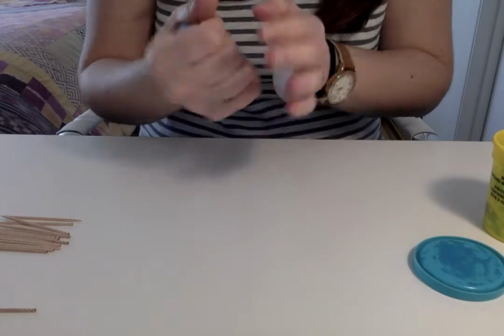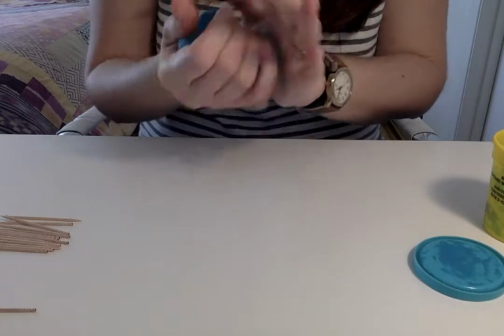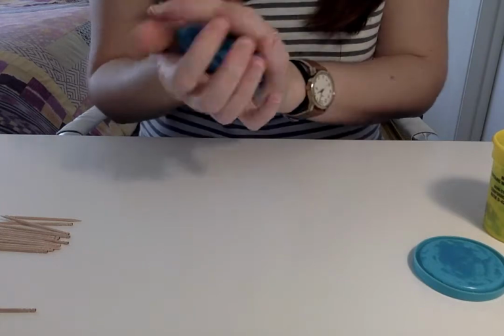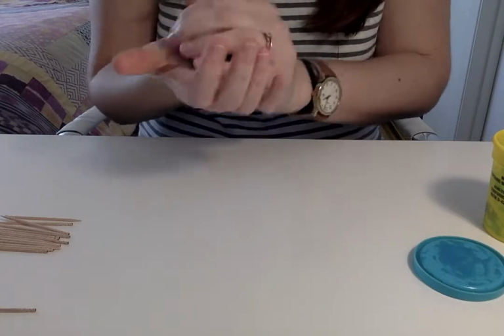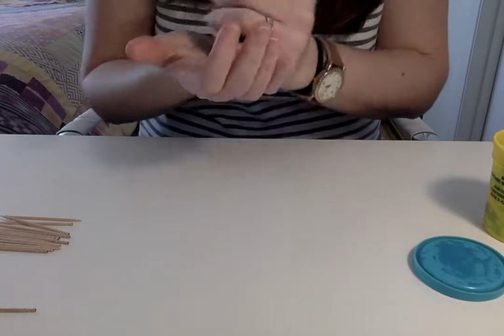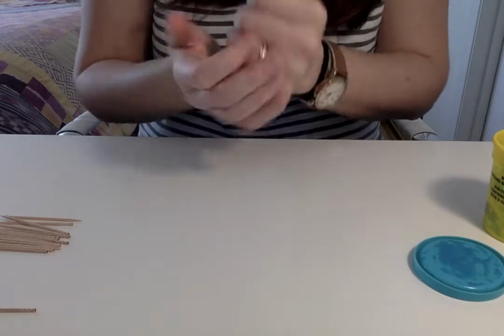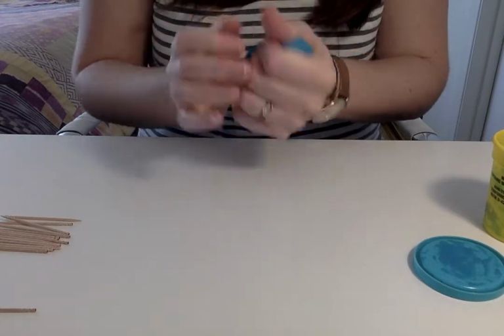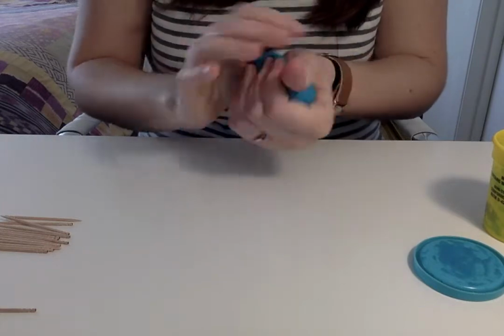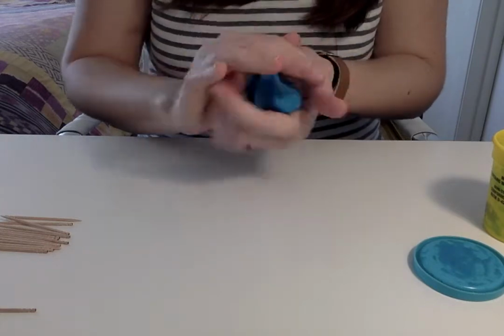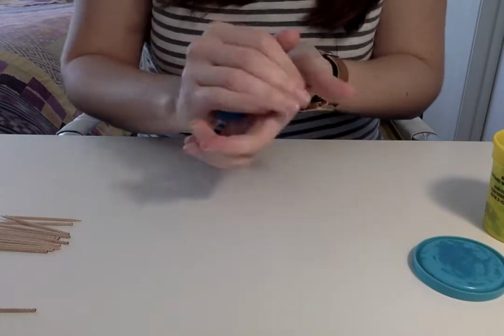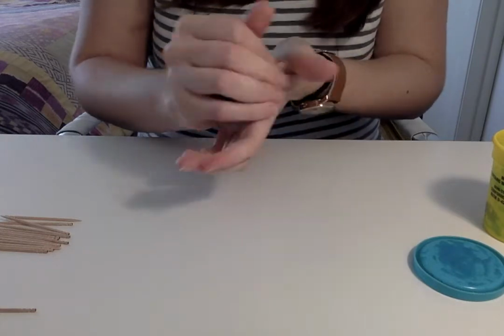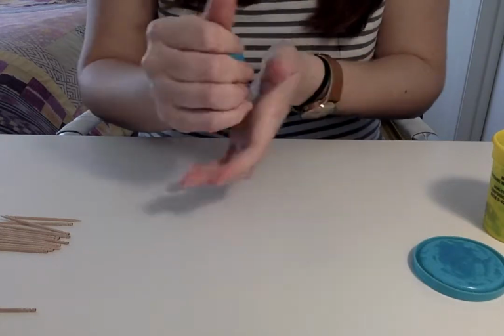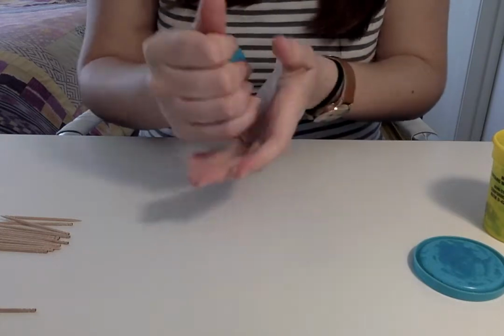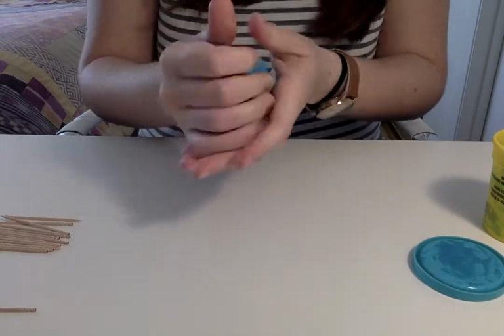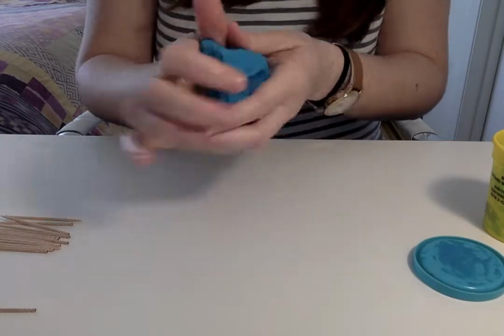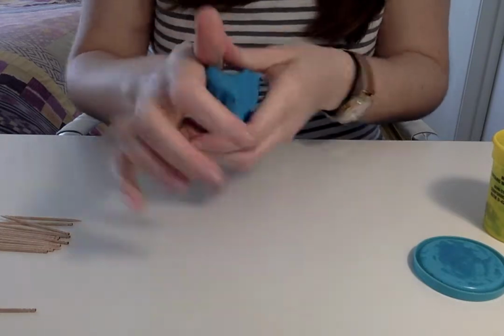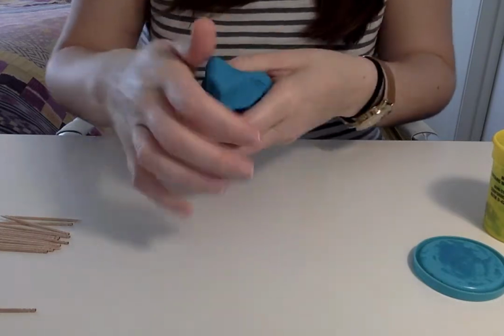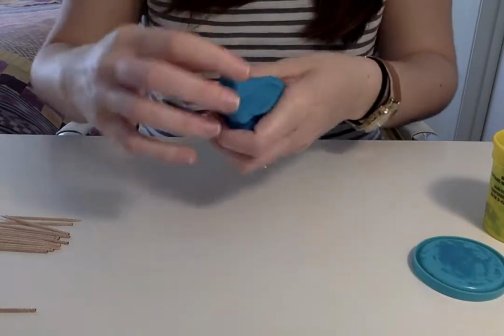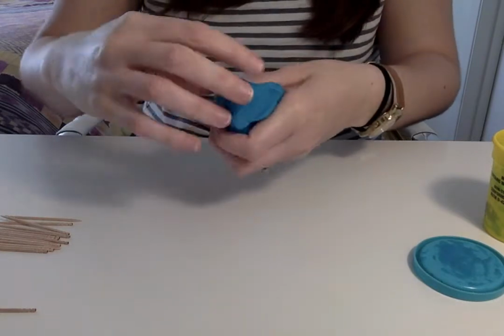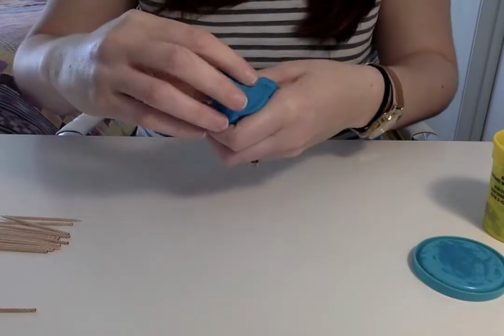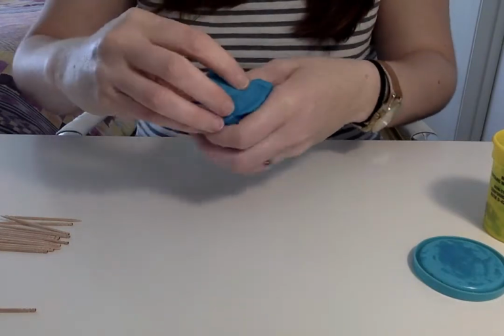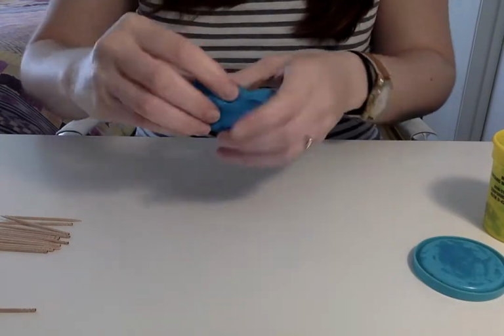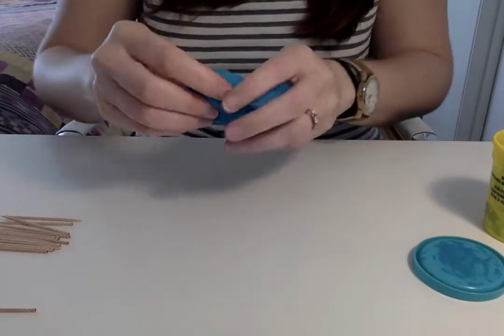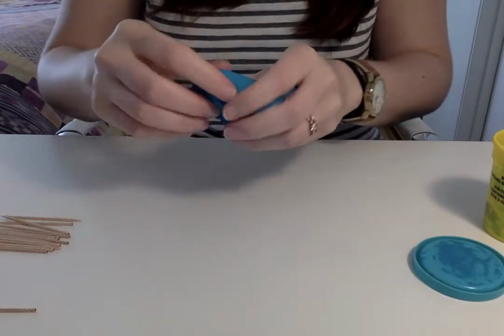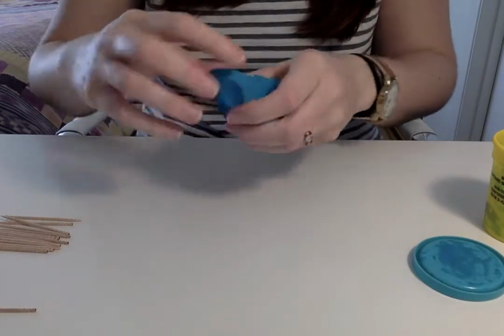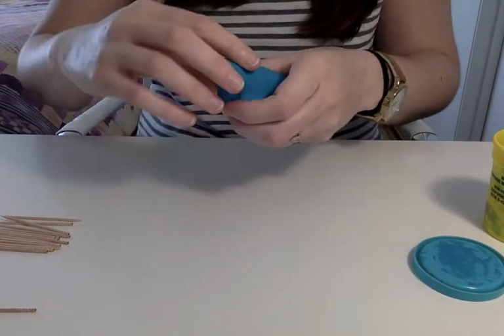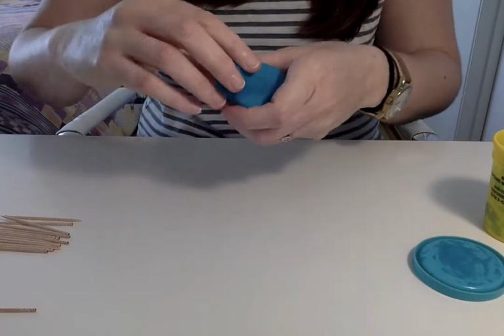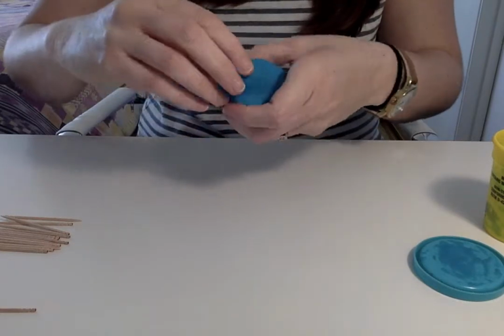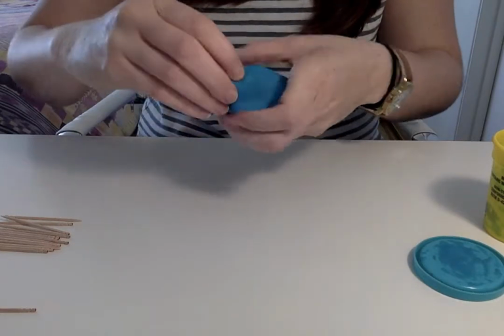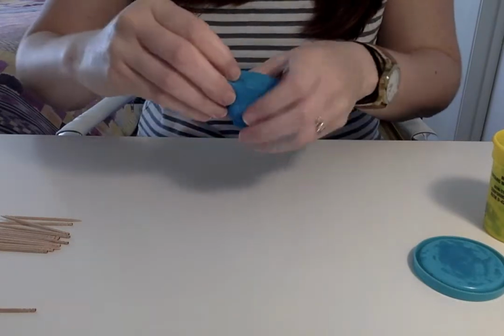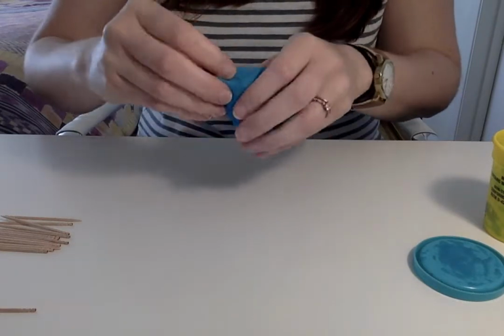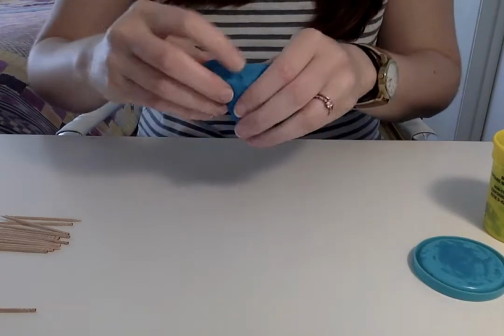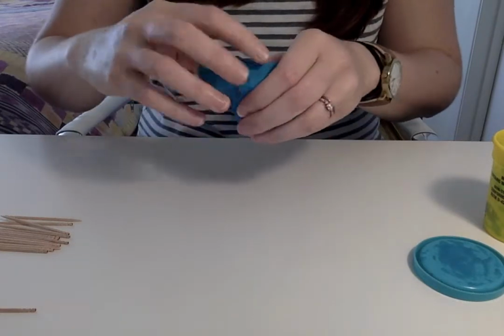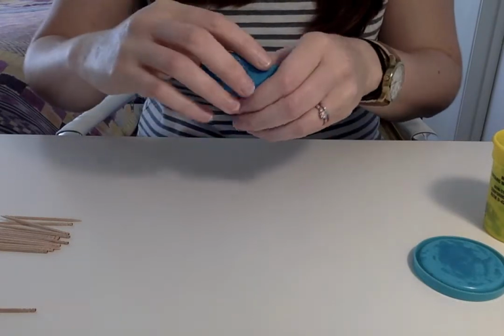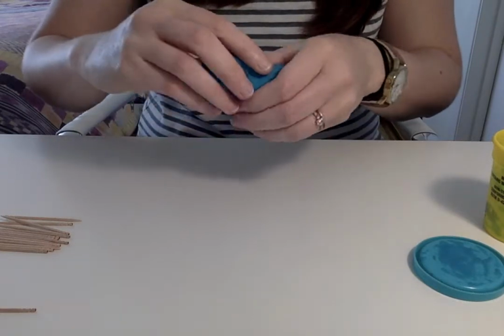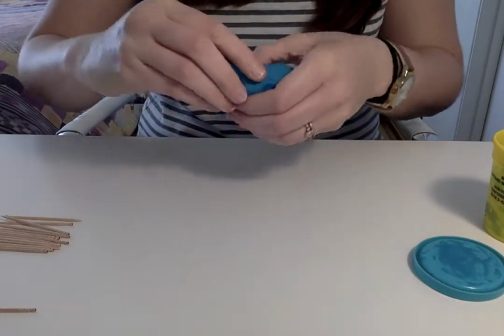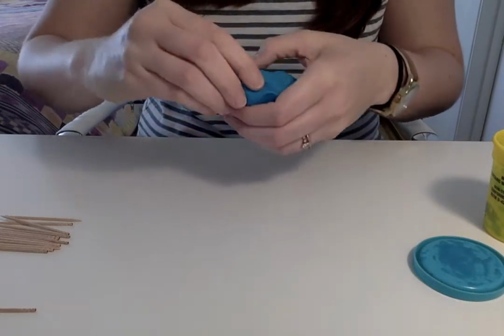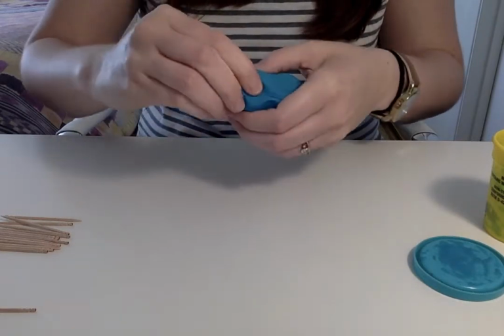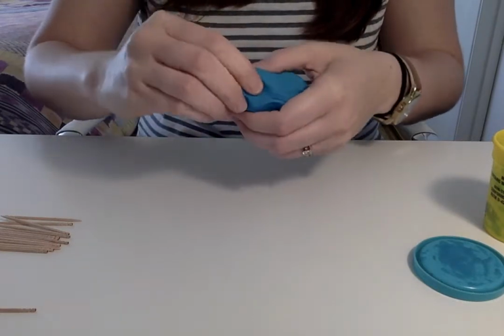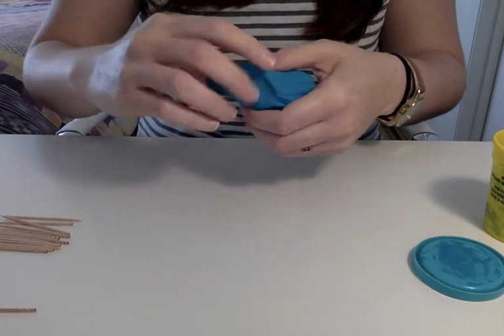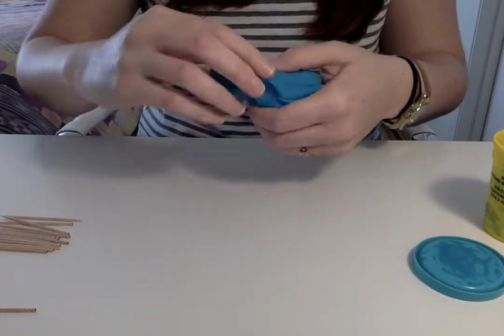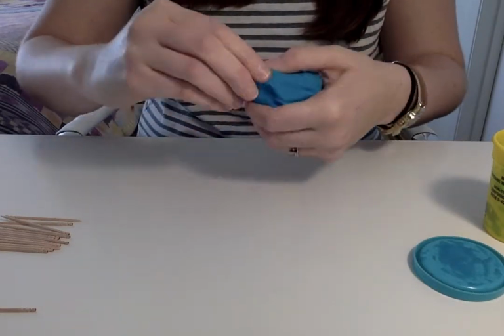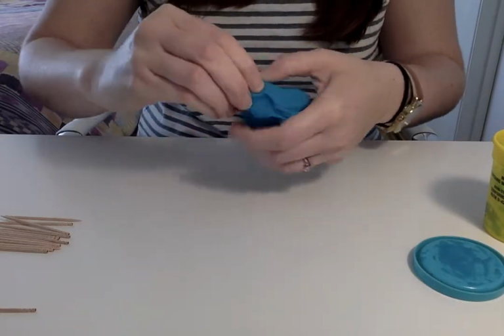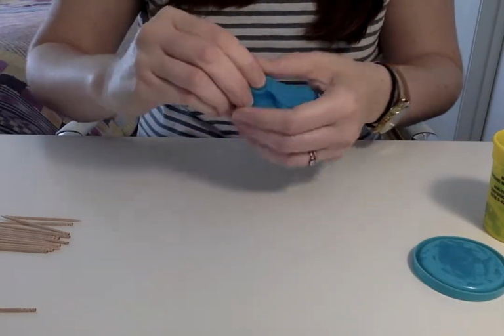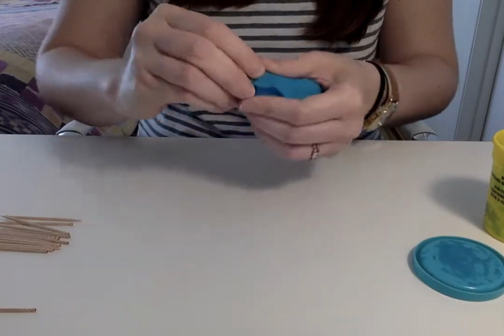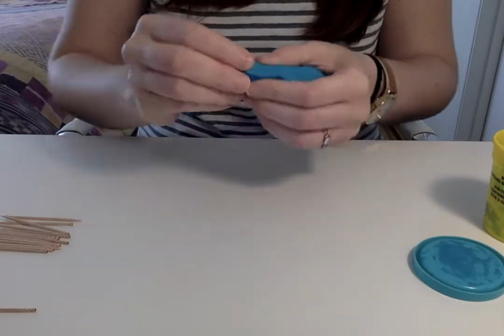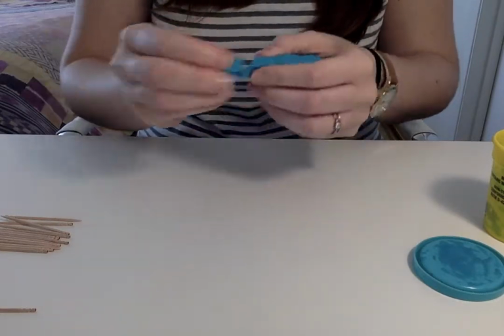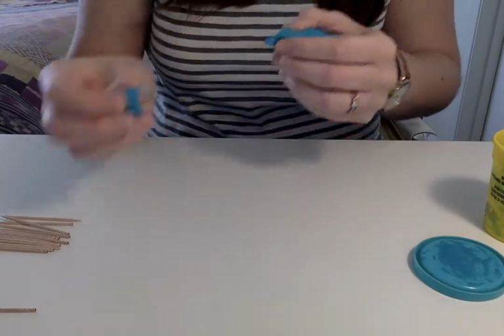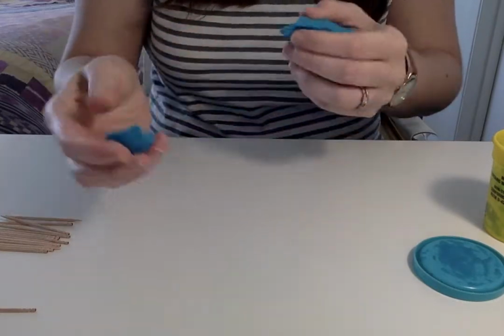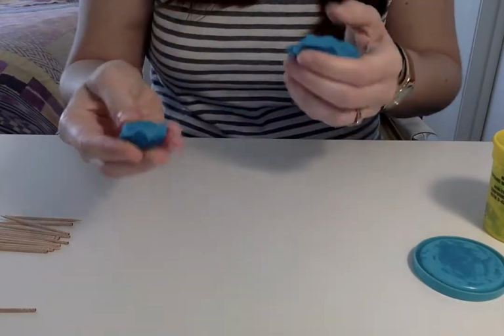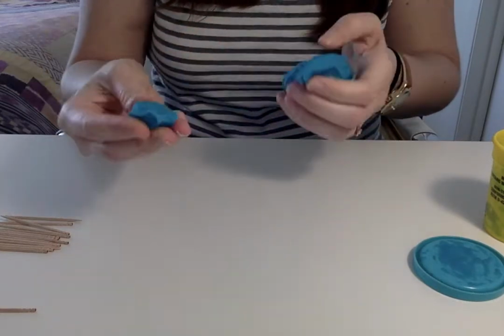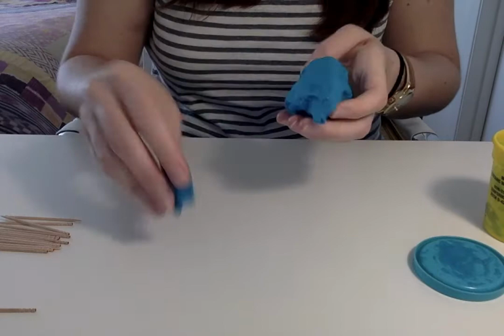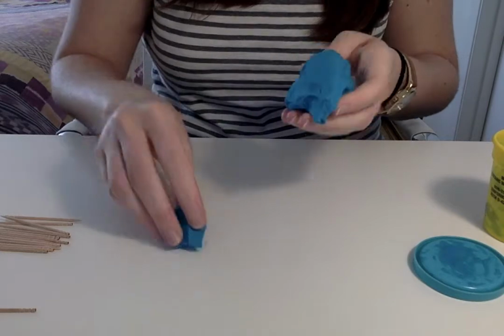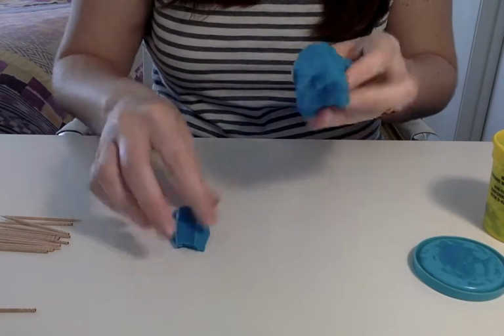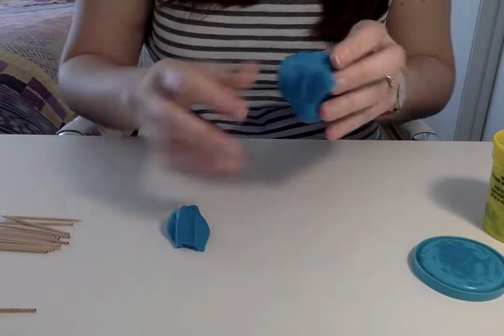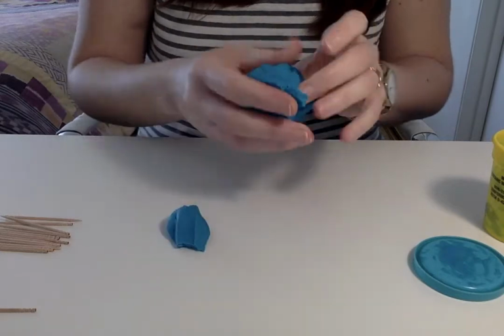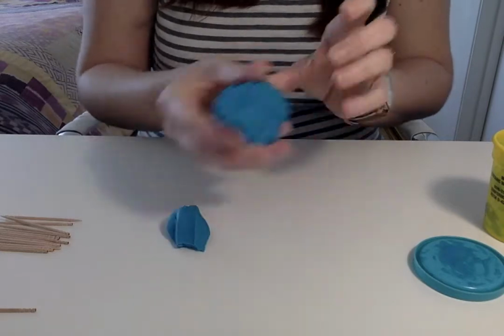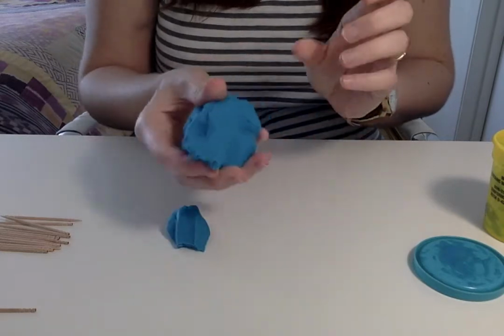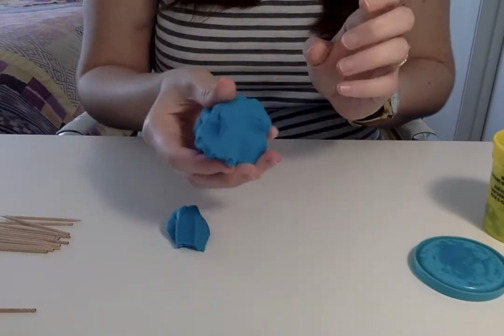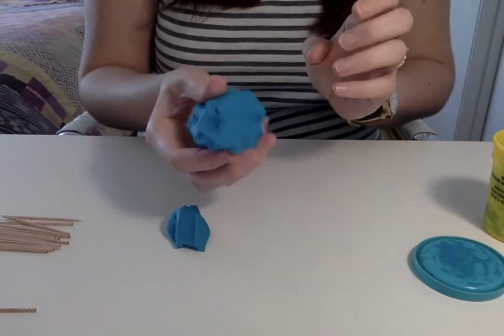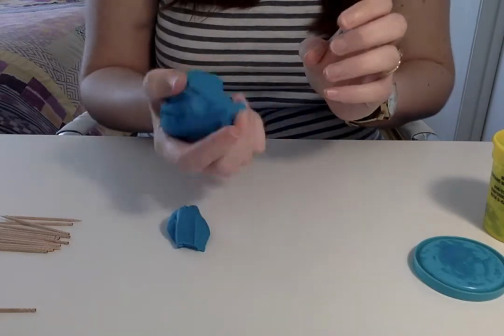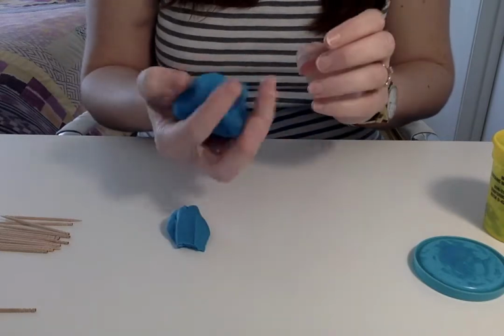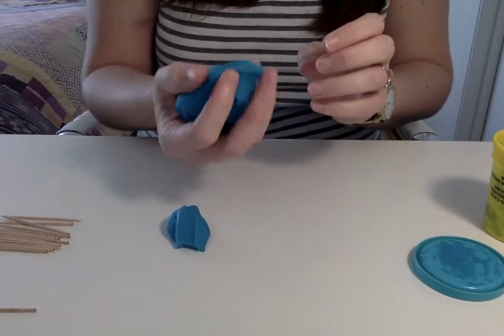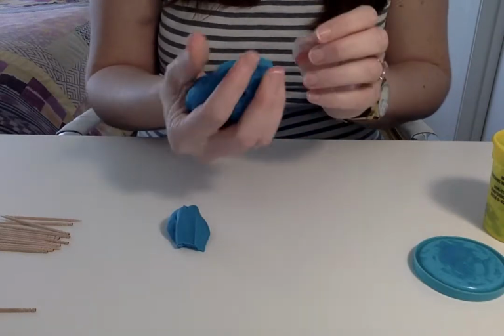We're going to separate it into two balls — one is going to be a small one and one is going to be a big one.